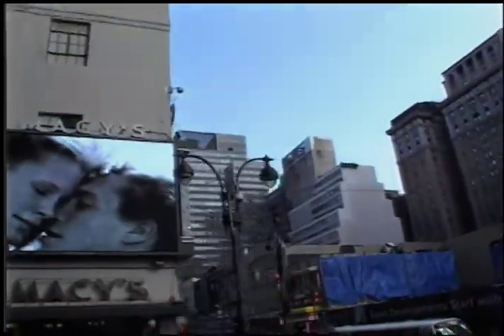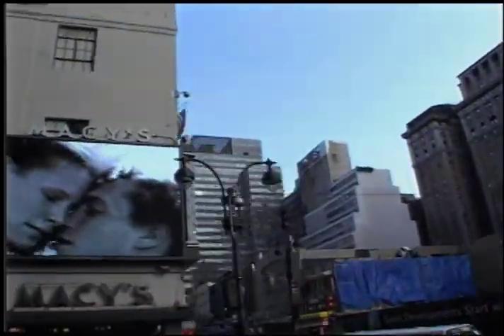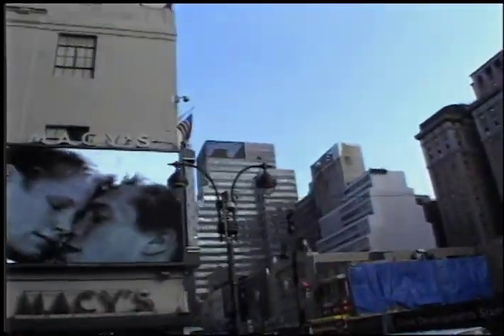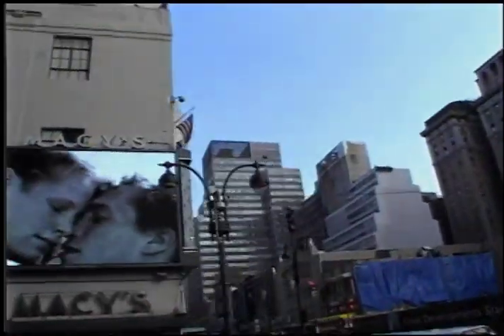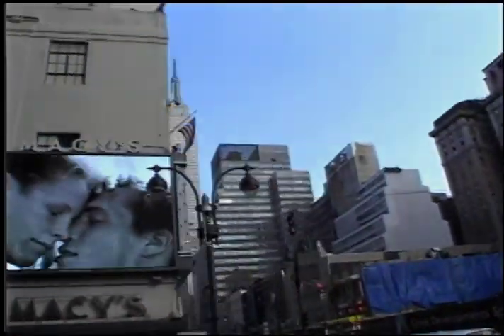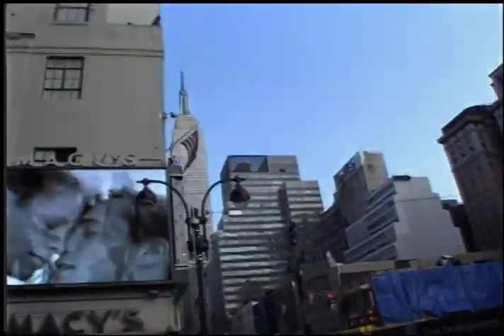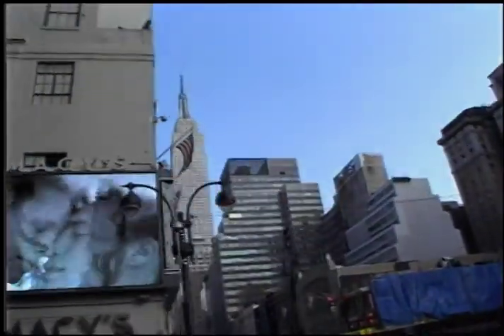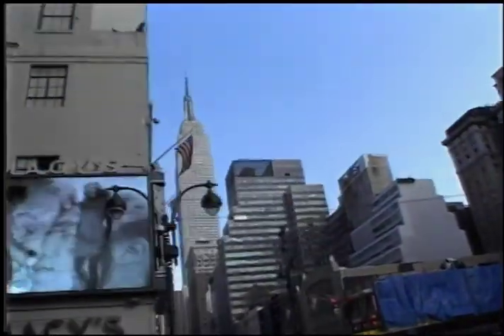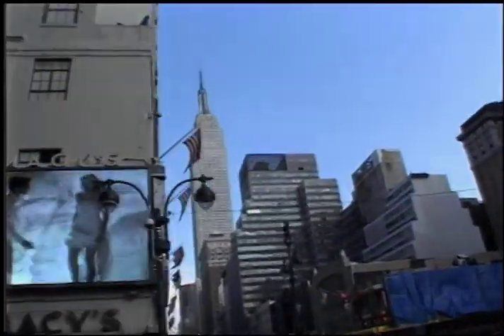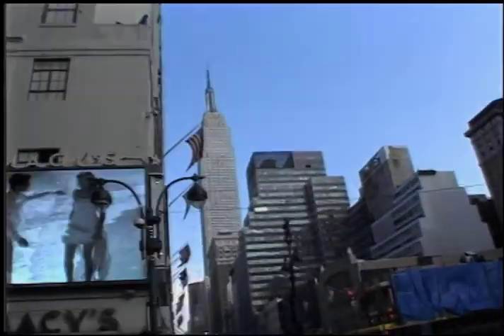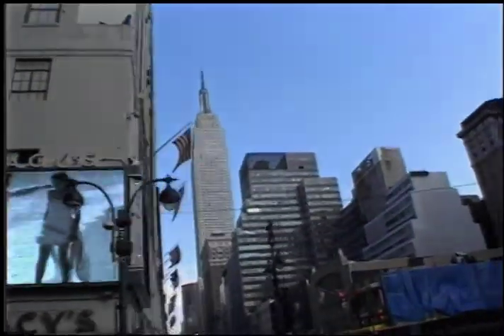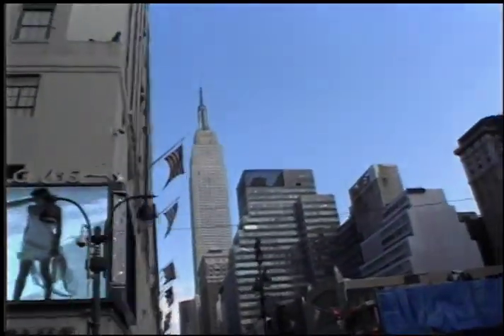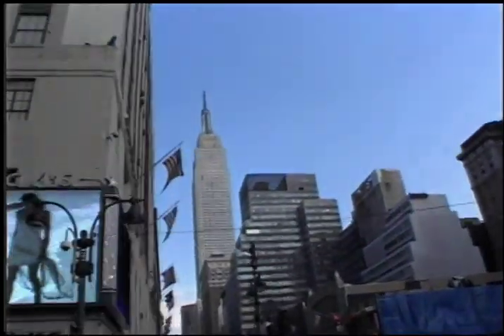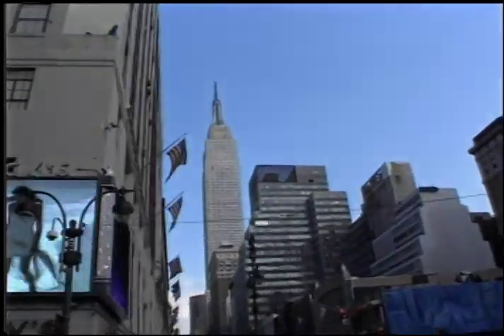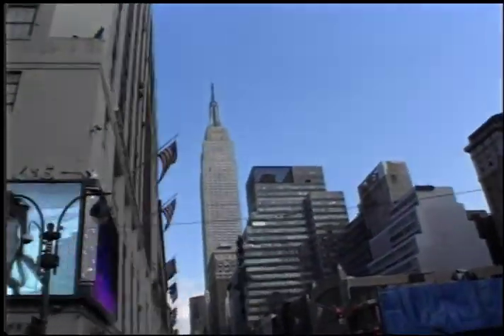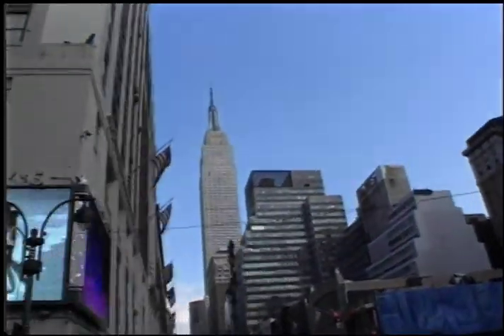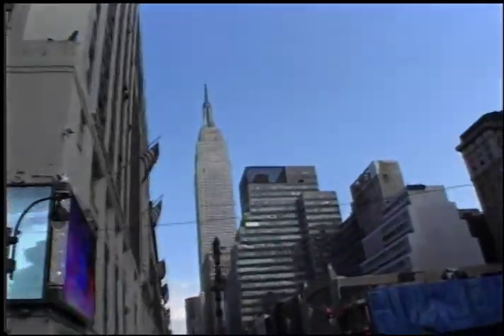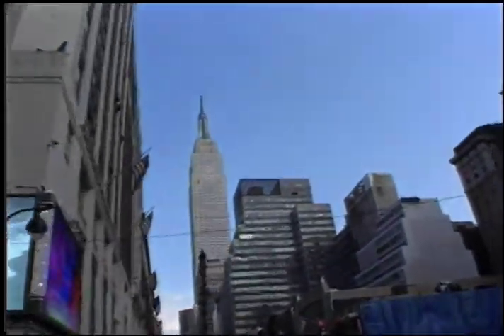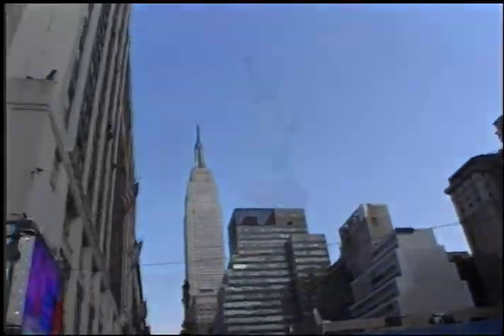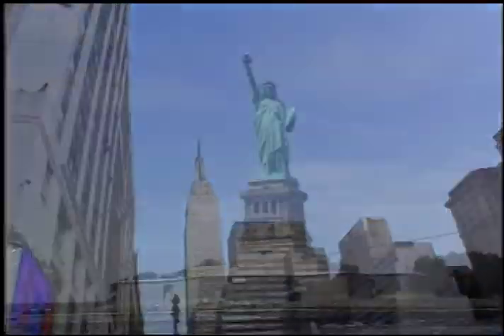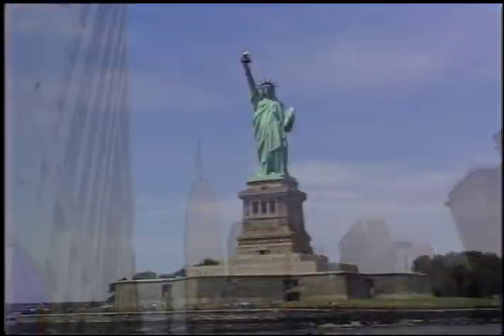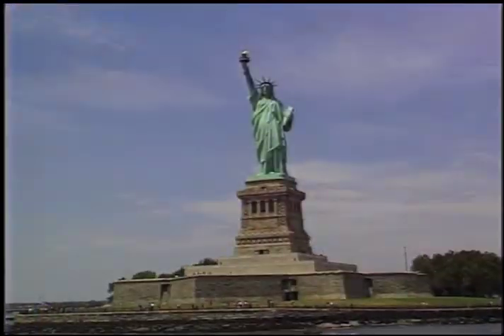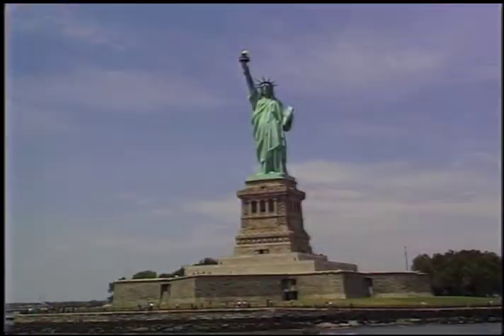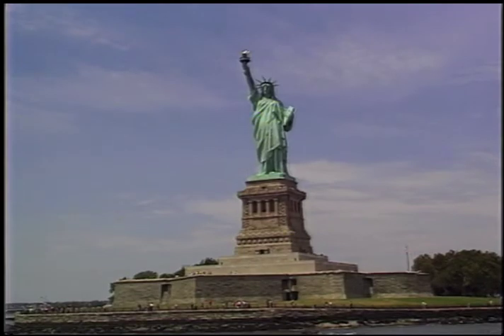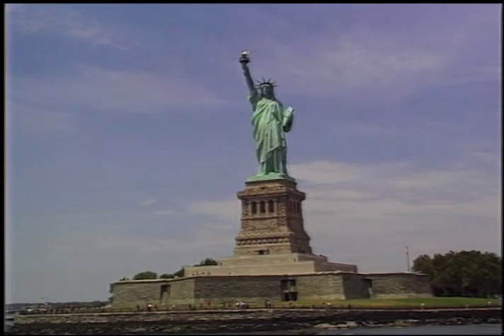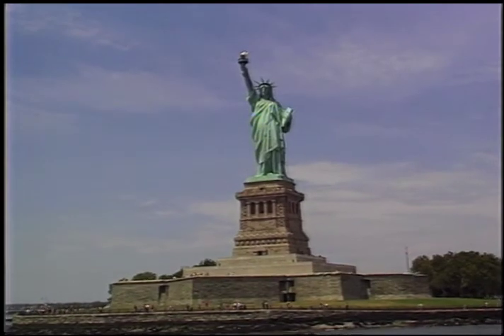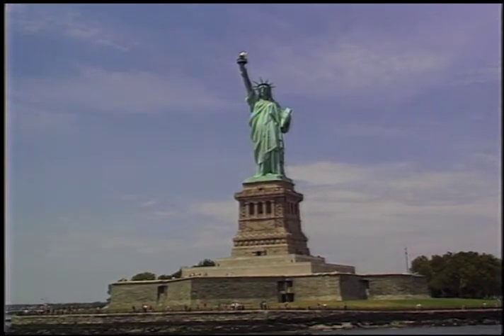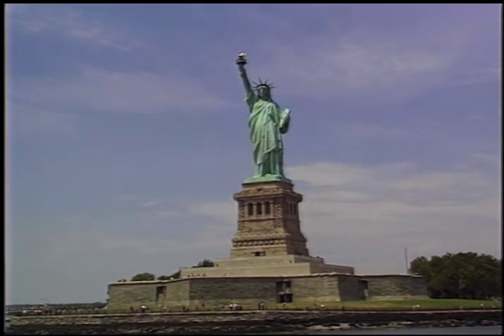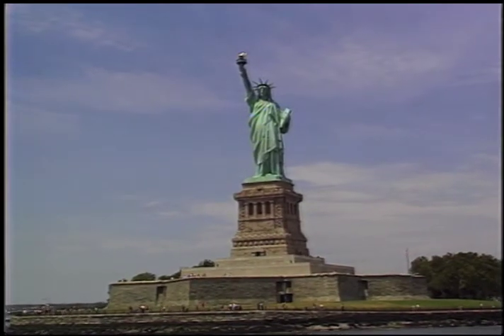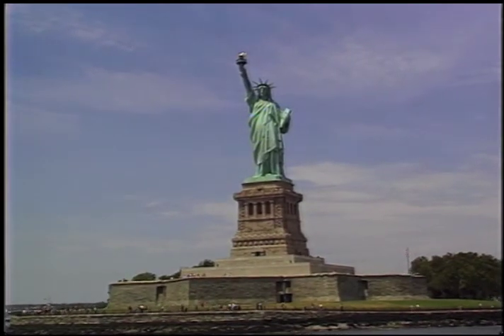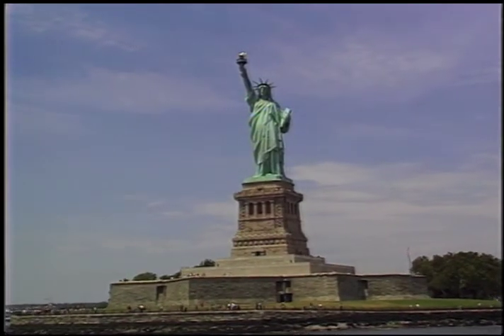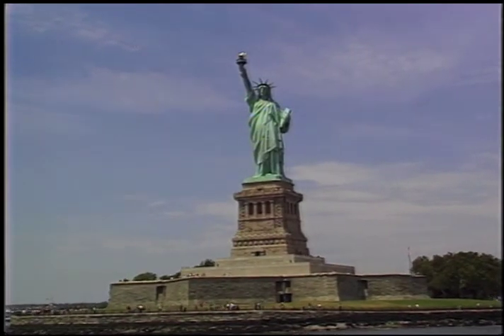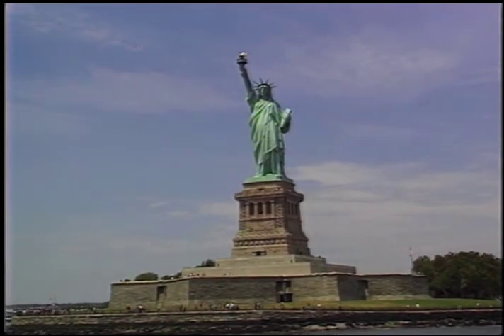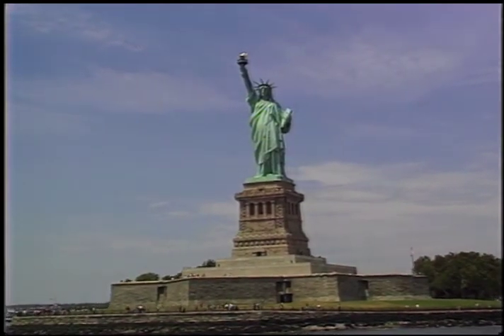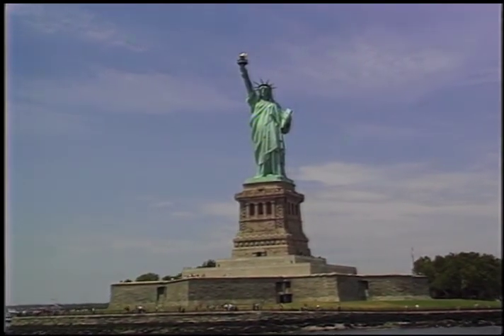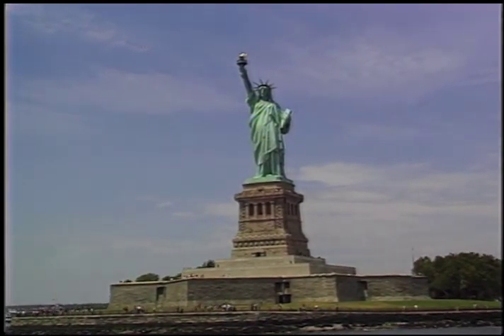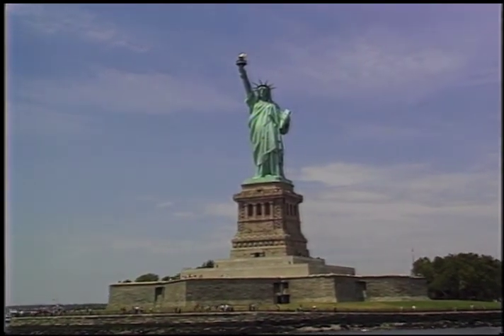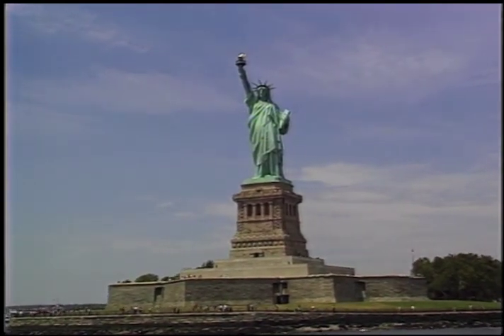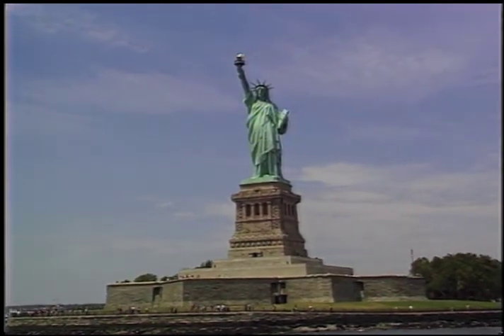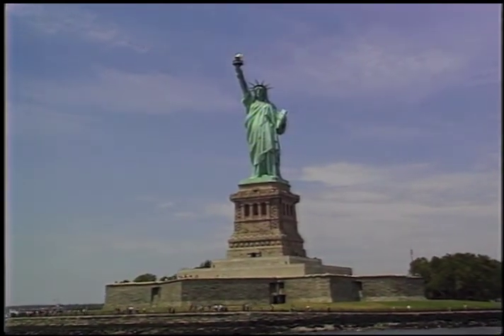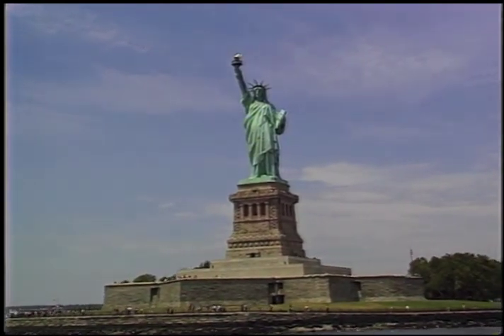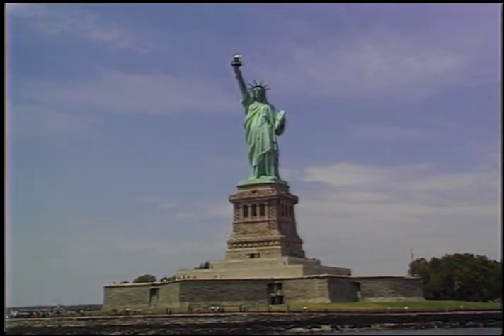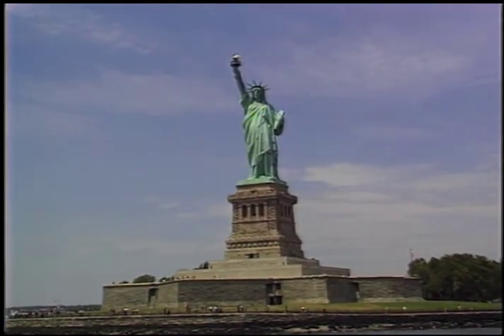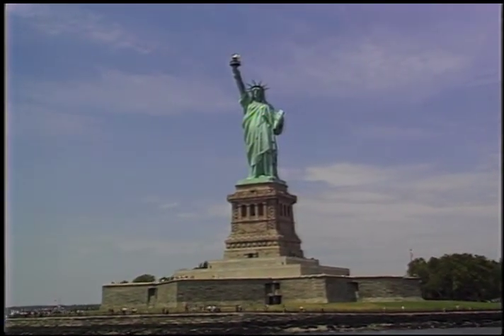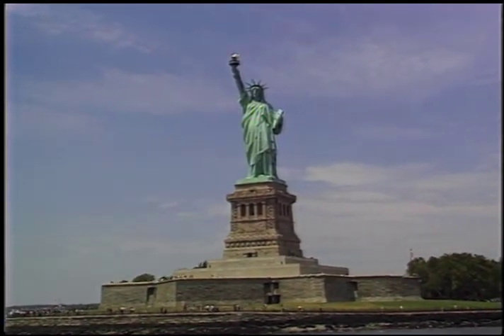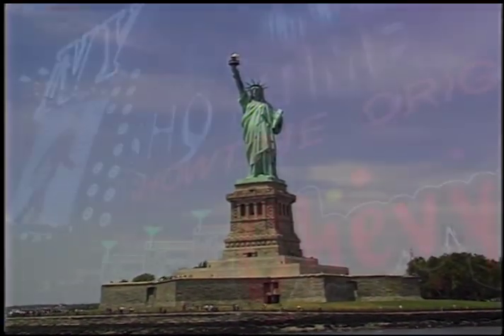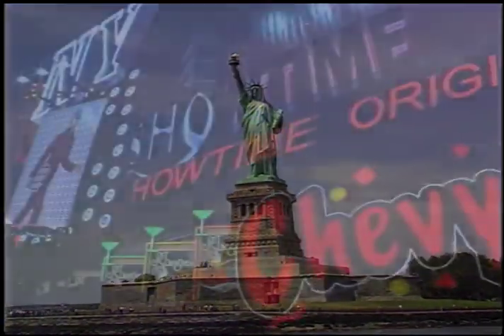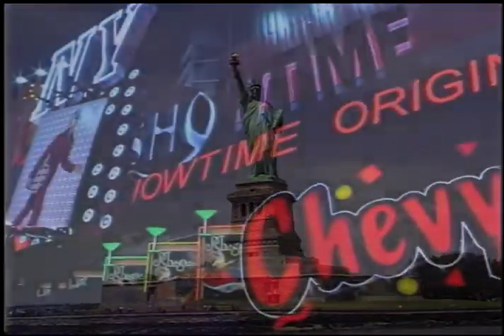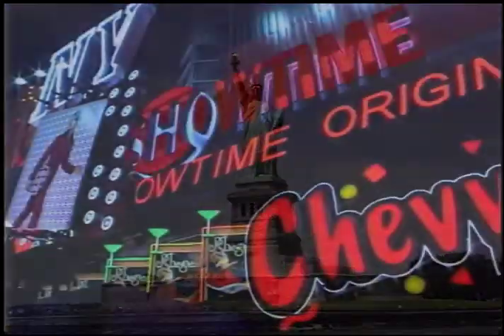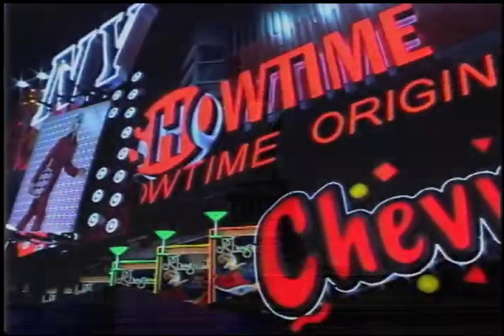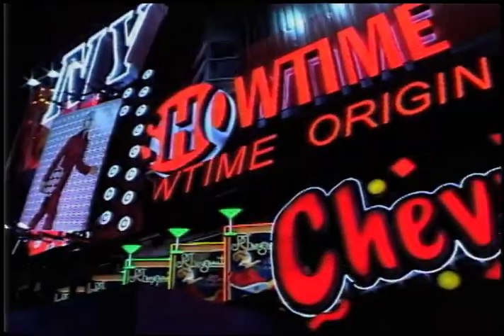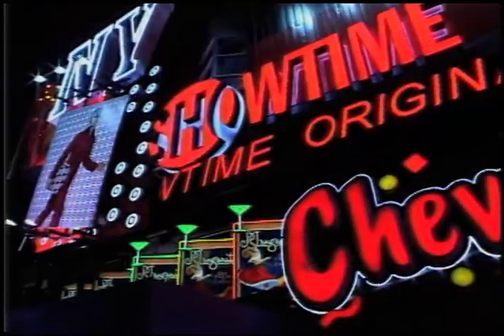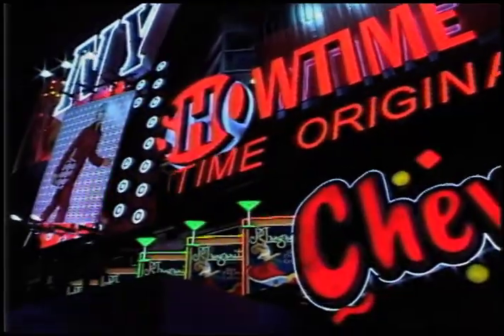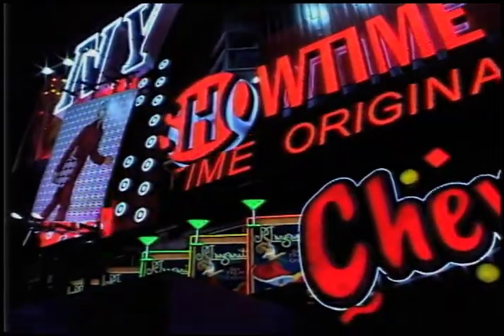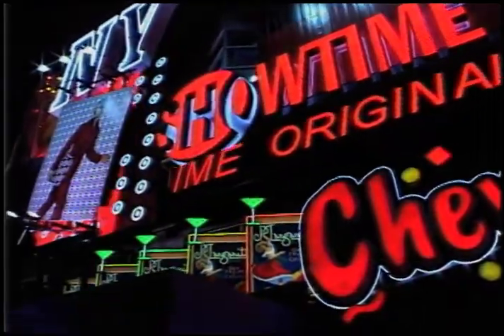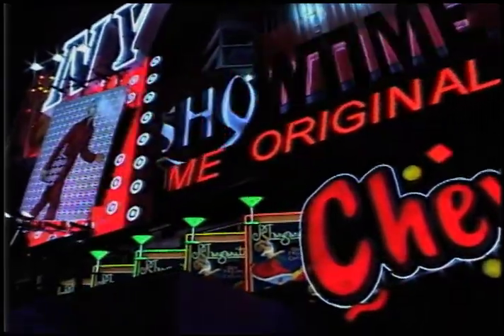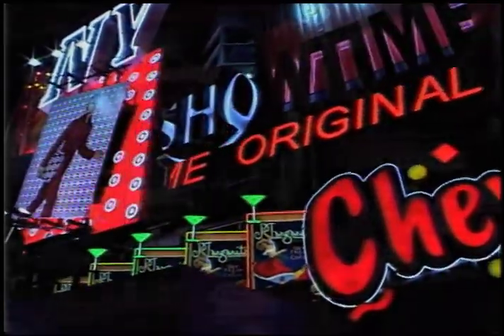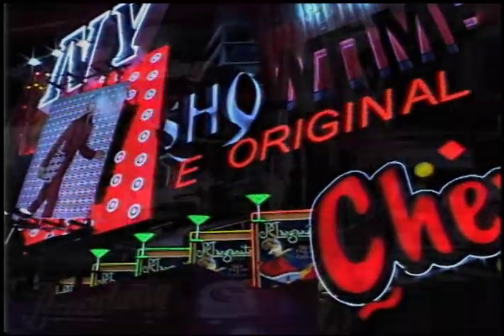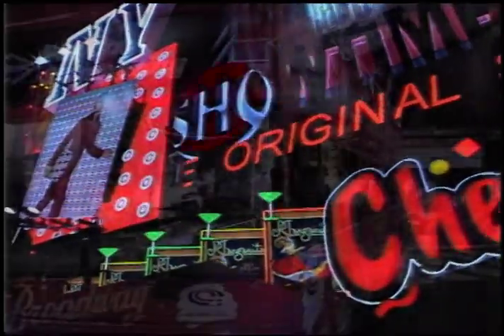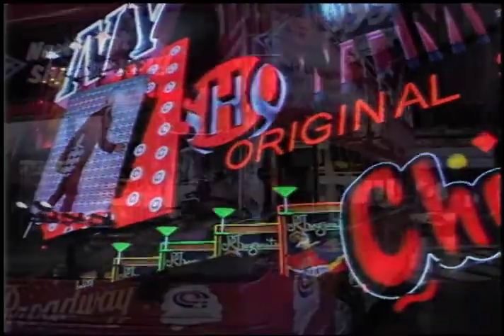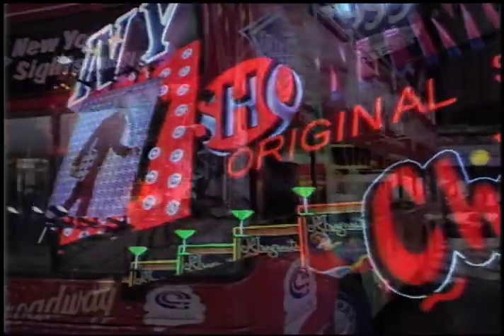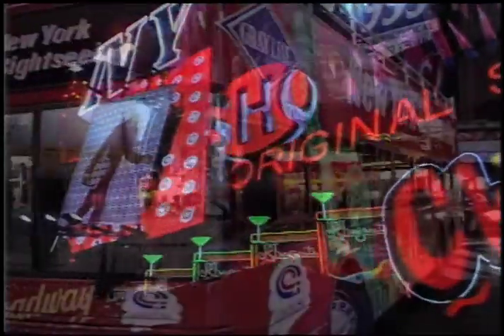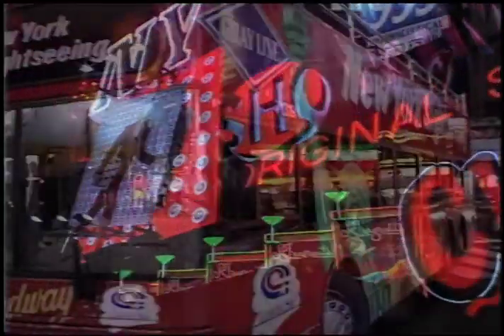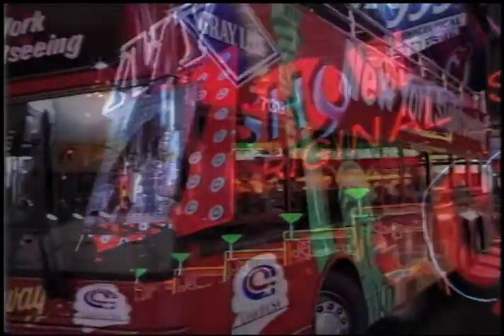to downtown the Empire State Building, a view of the Statue of Liberty and Ellis Island. Plus, a dazzling night tour.